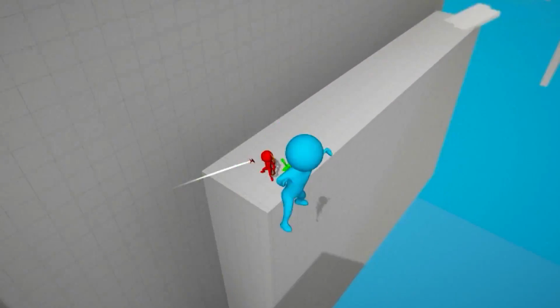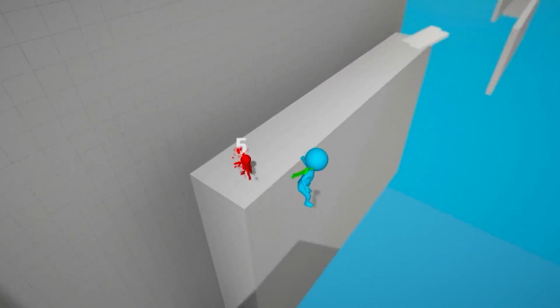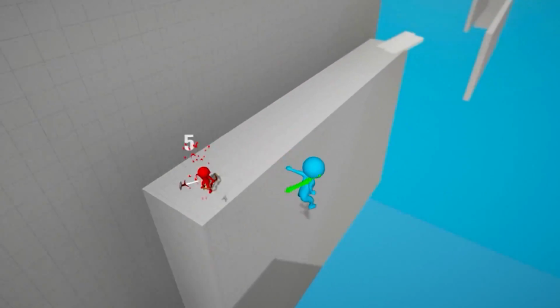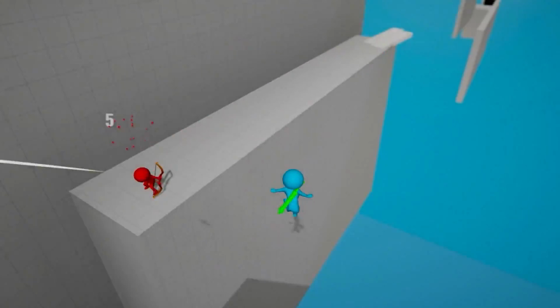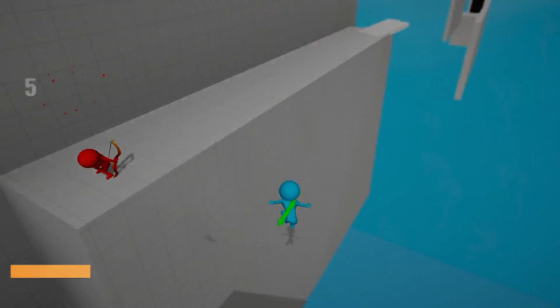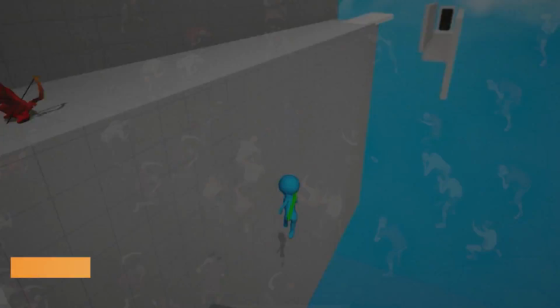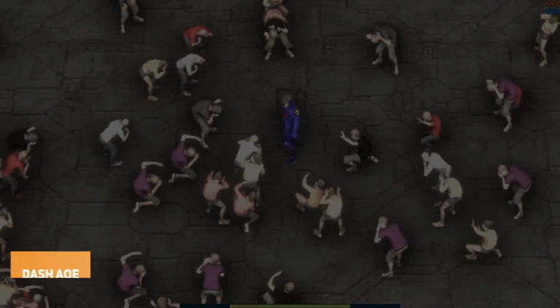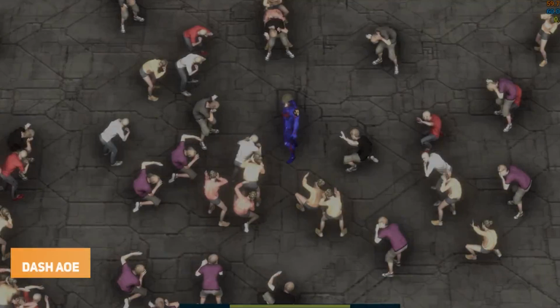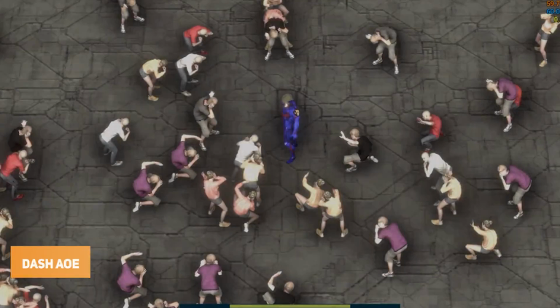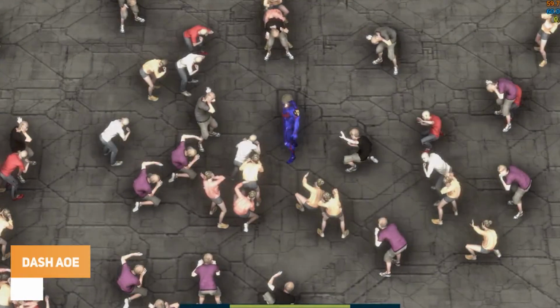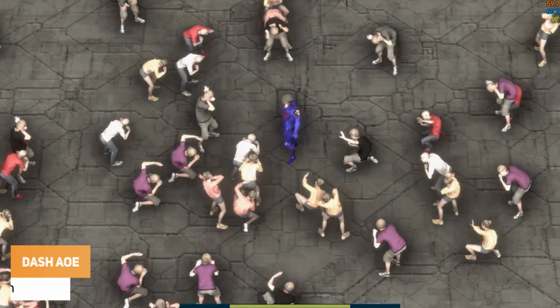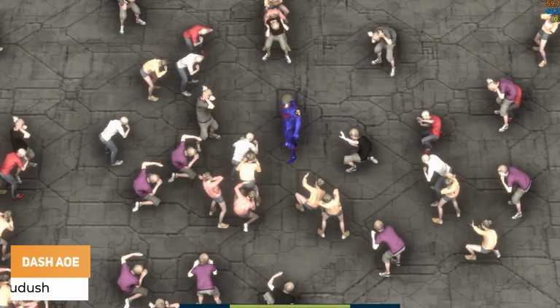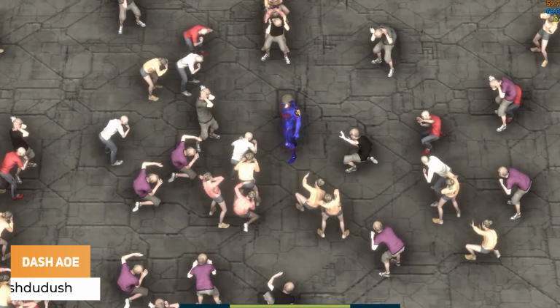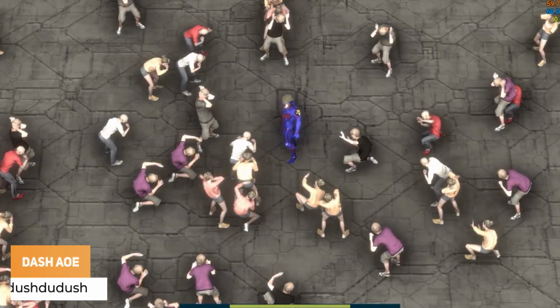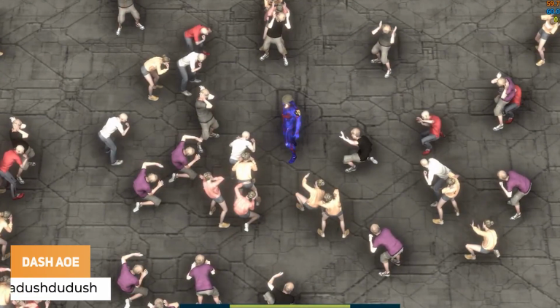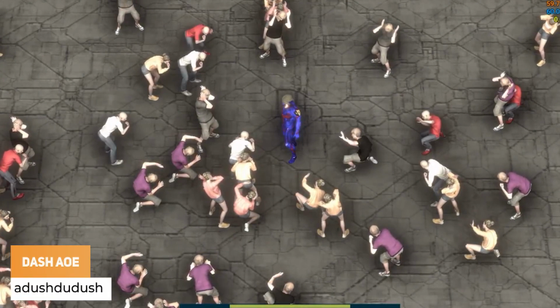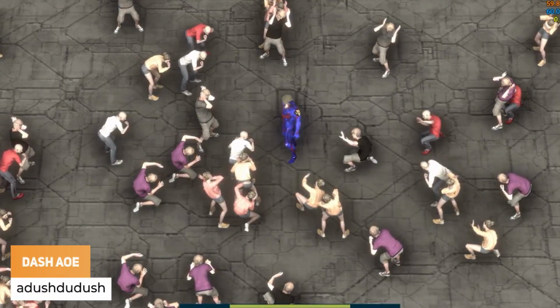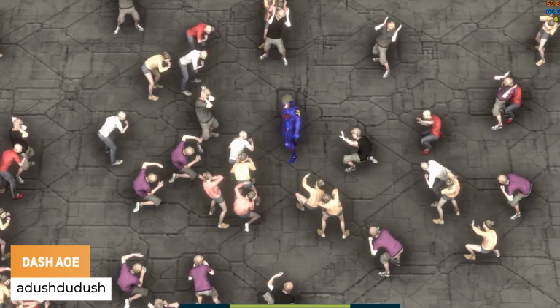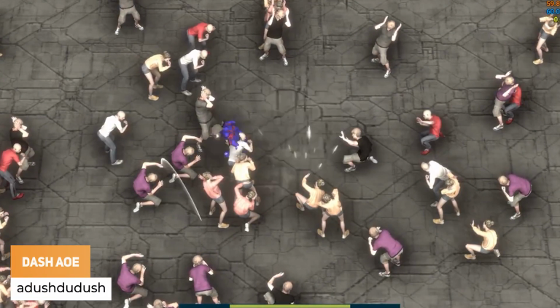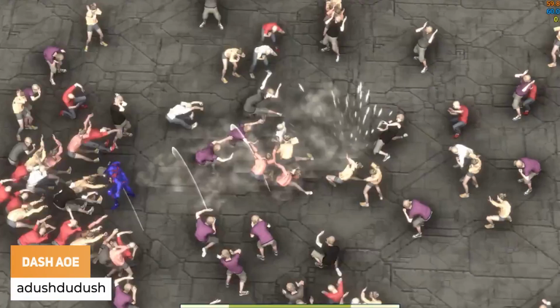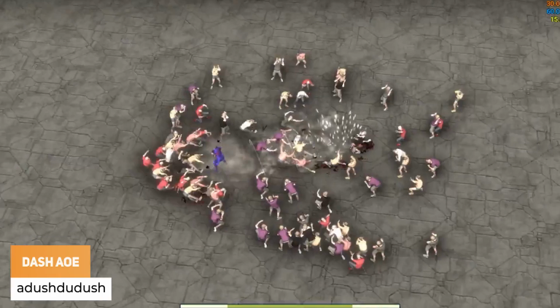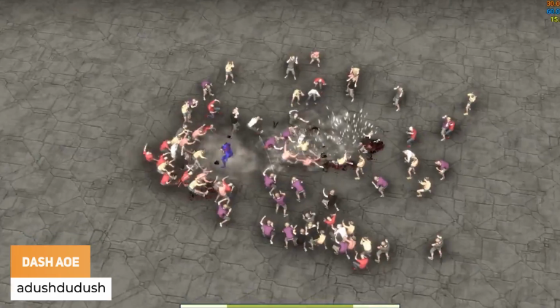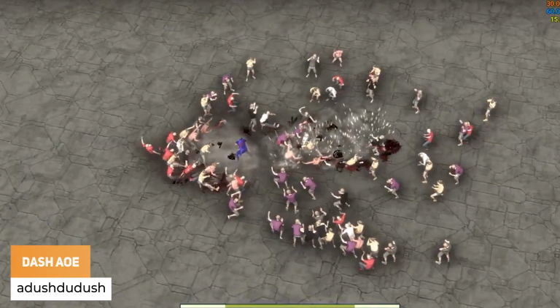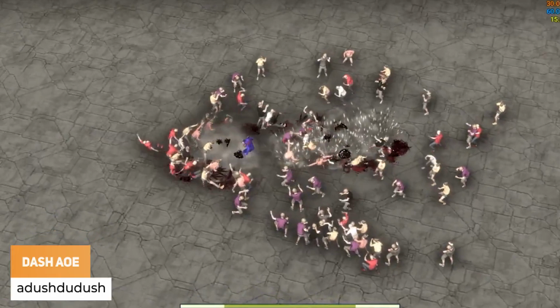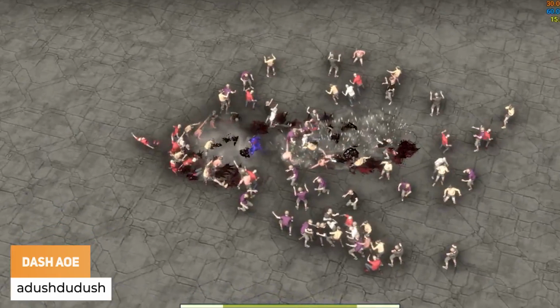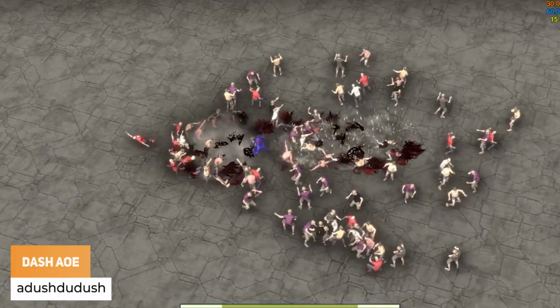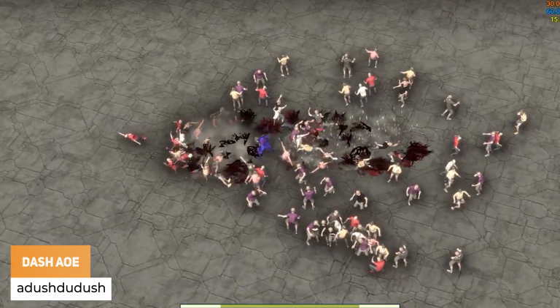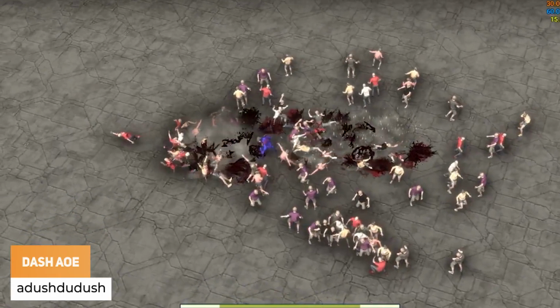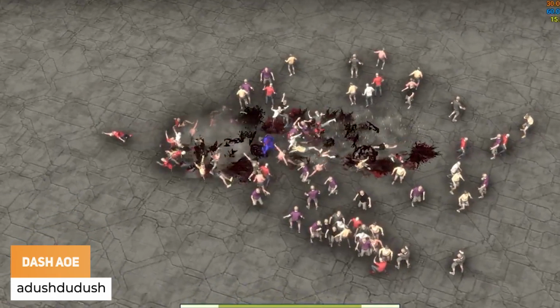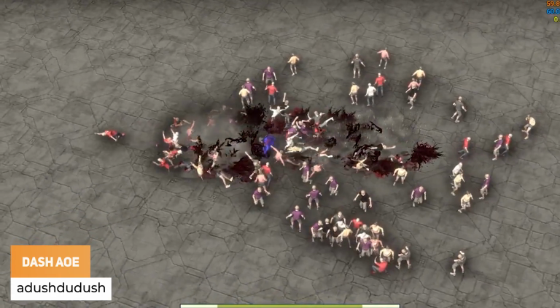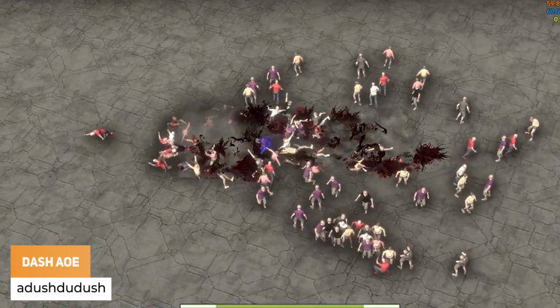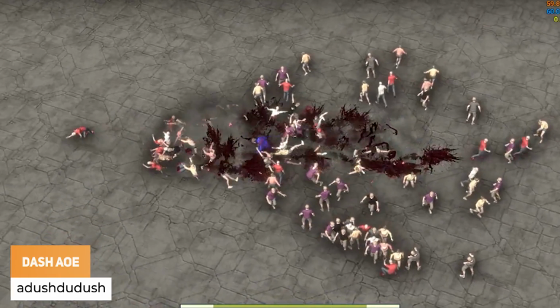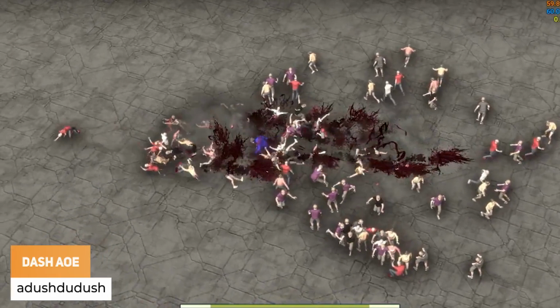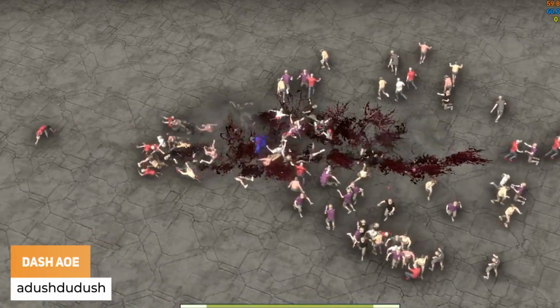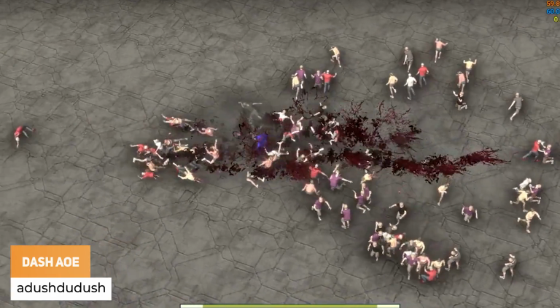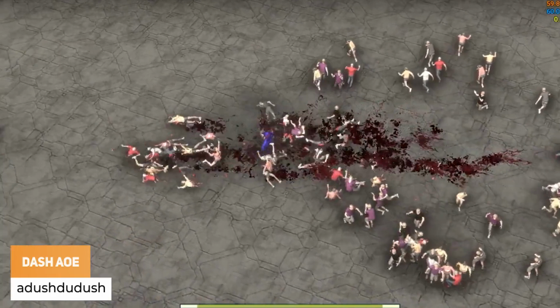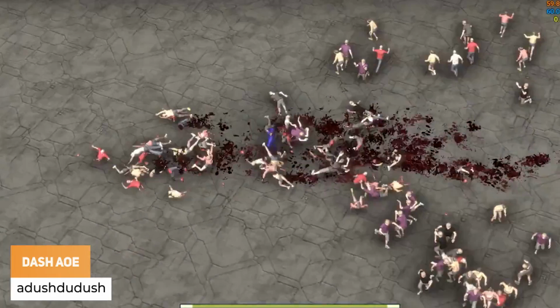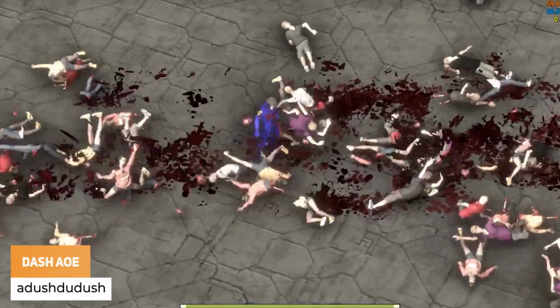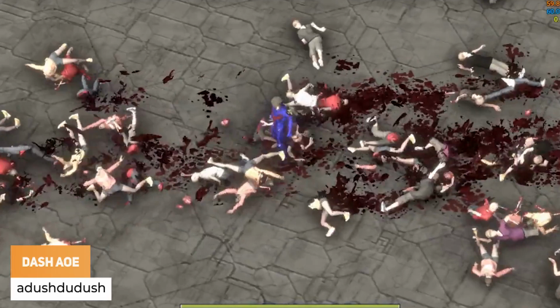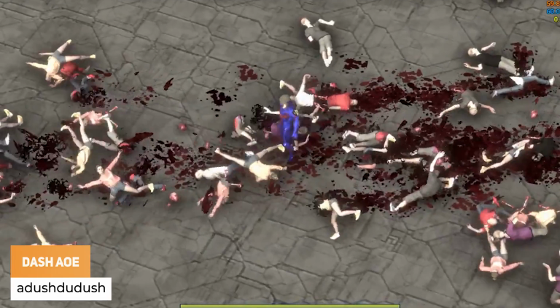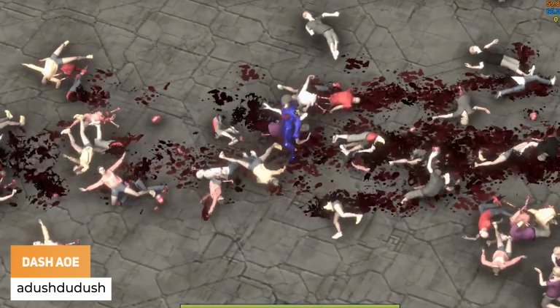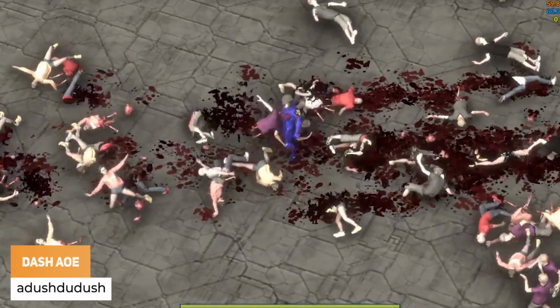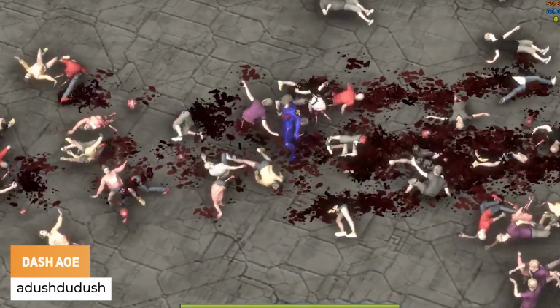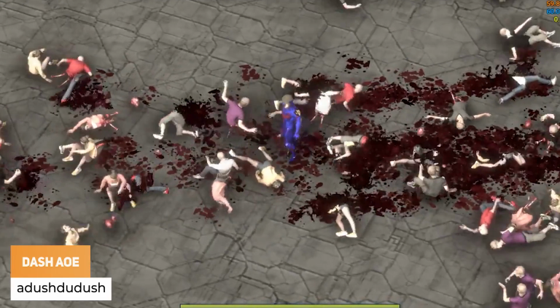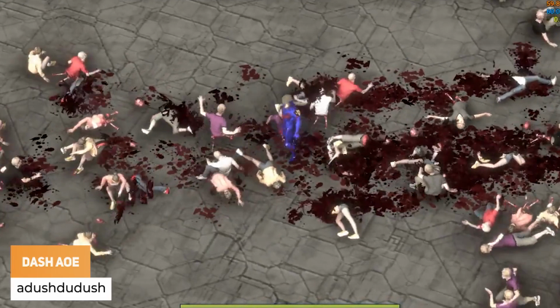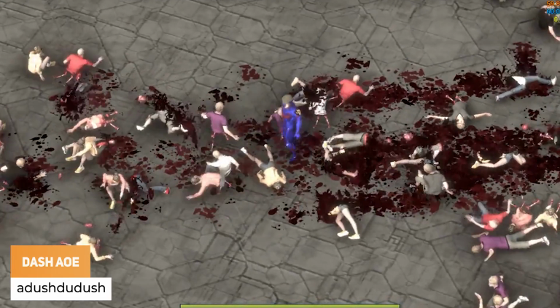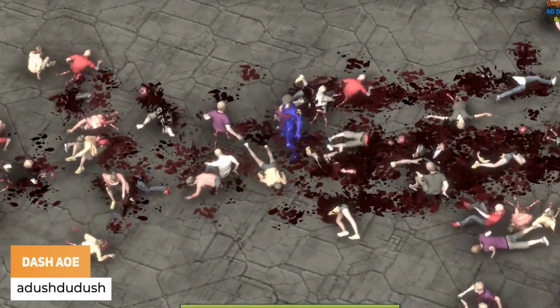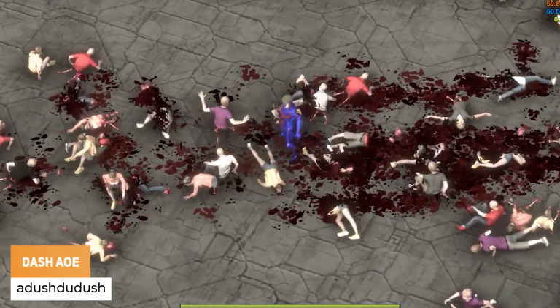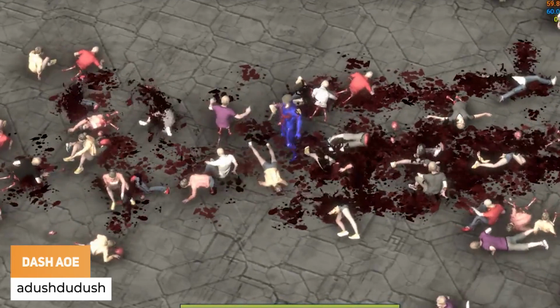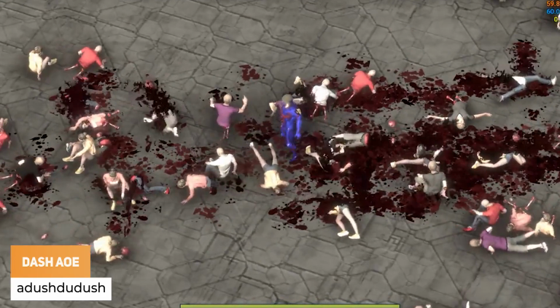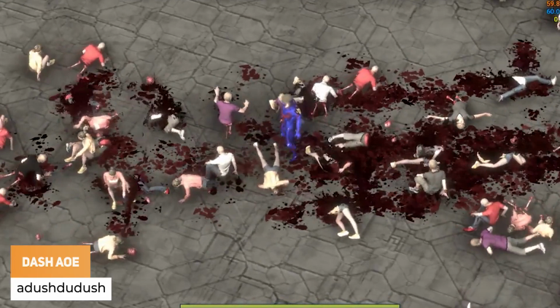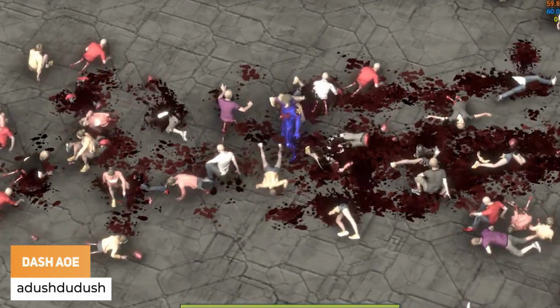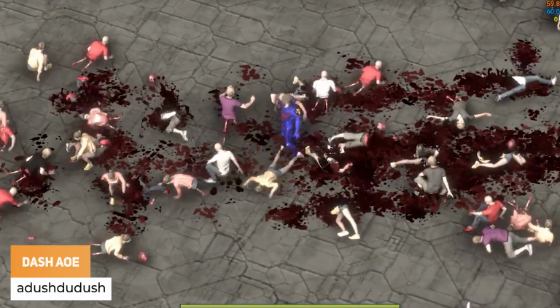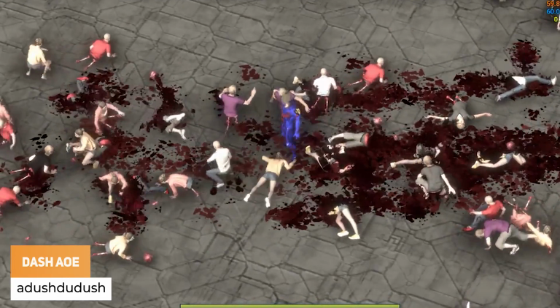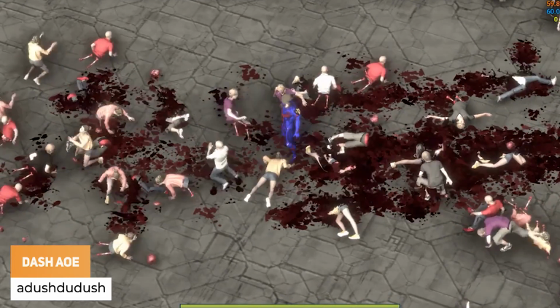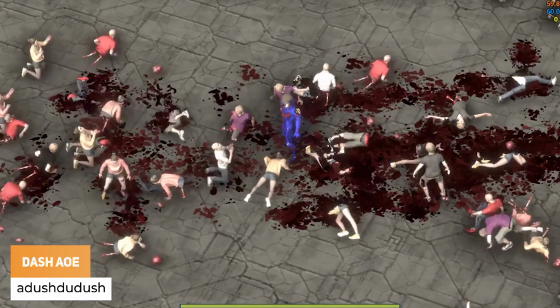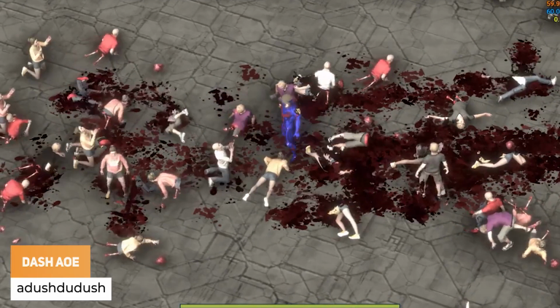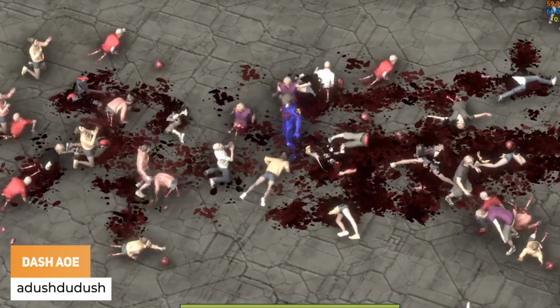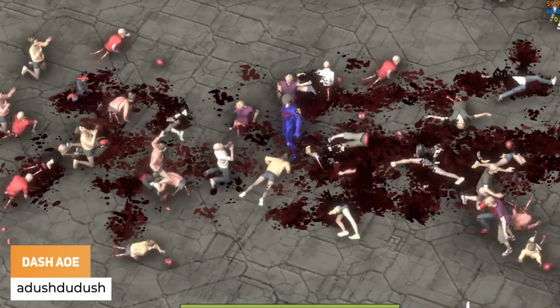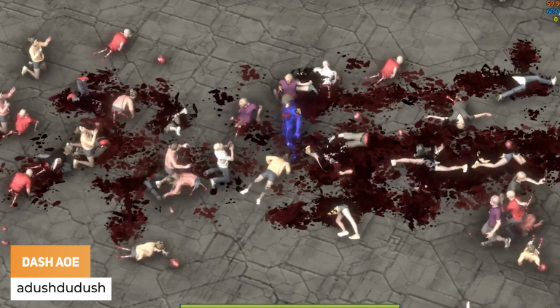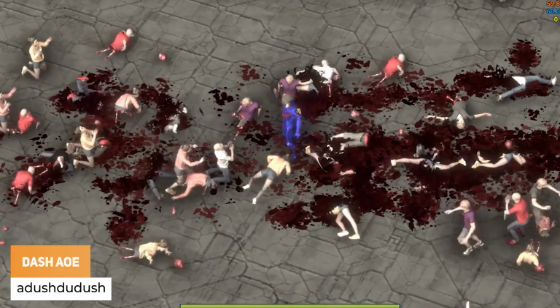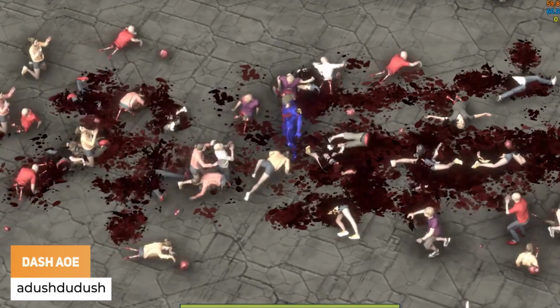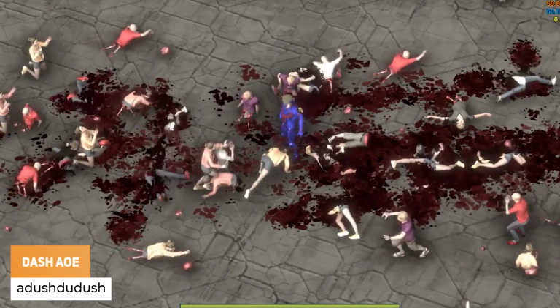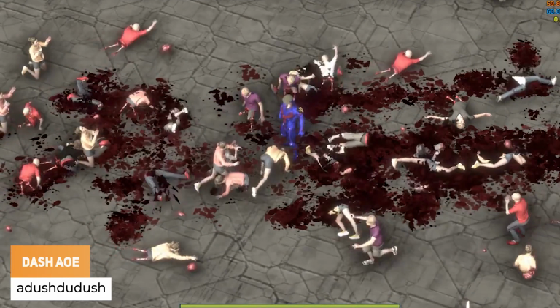A Dush to Dush has got a brand new dash area of effect, which I think looks absolutely incredible.